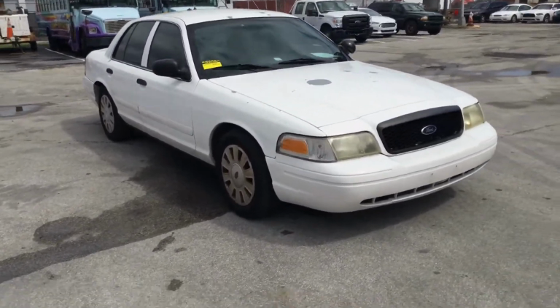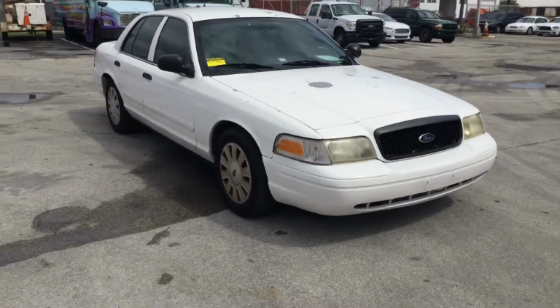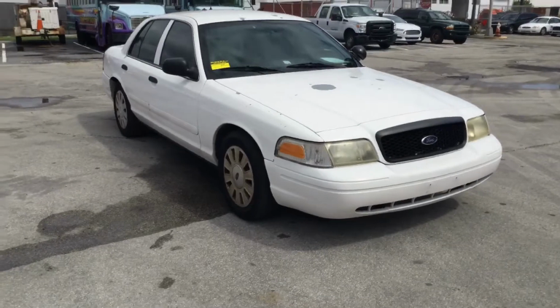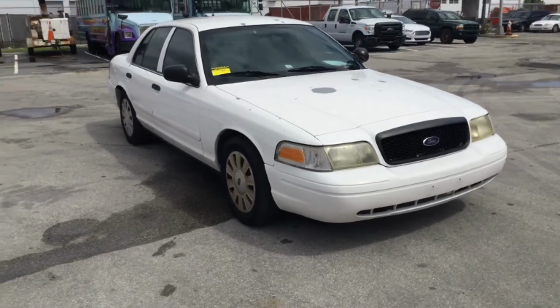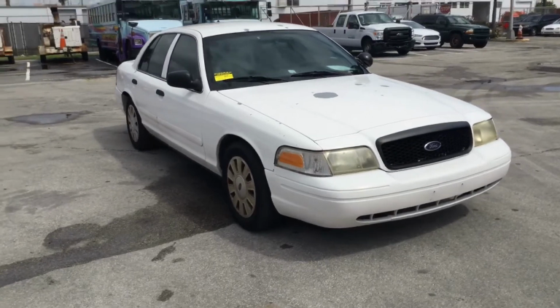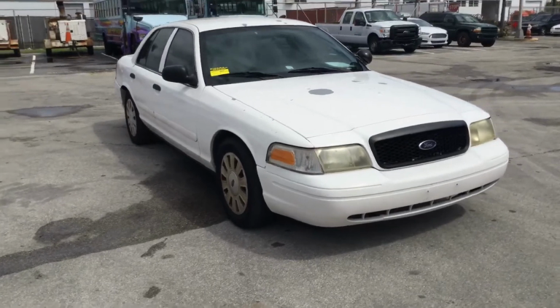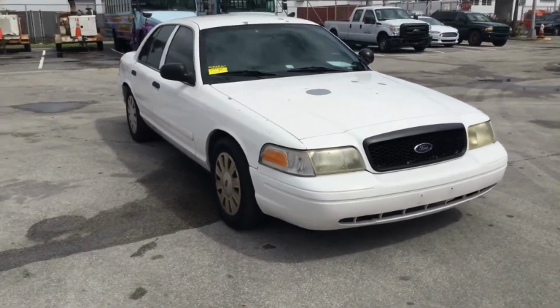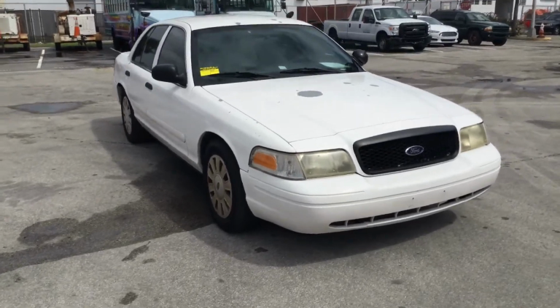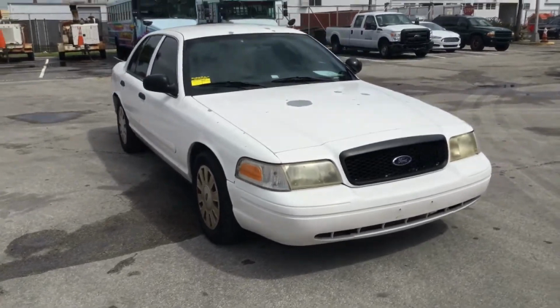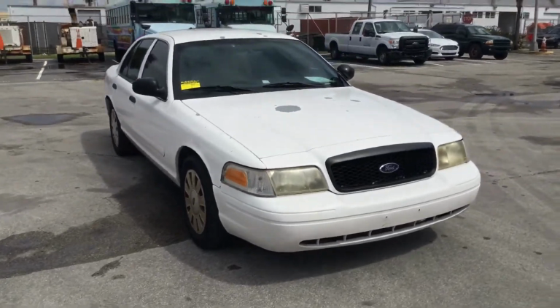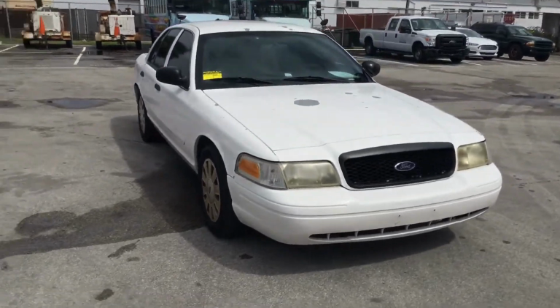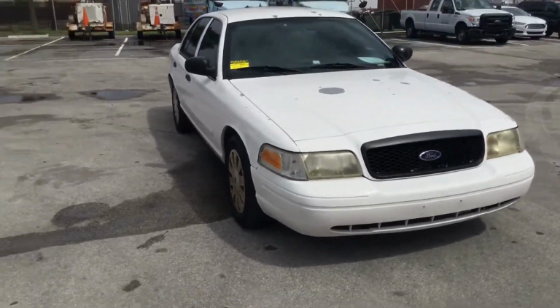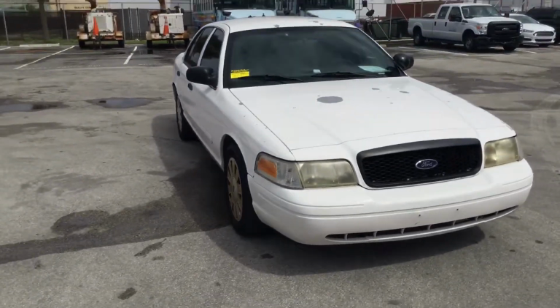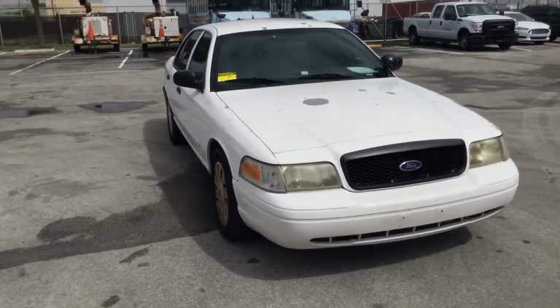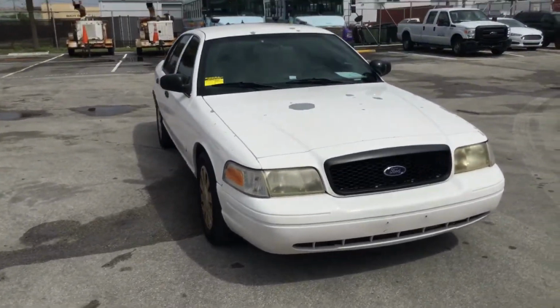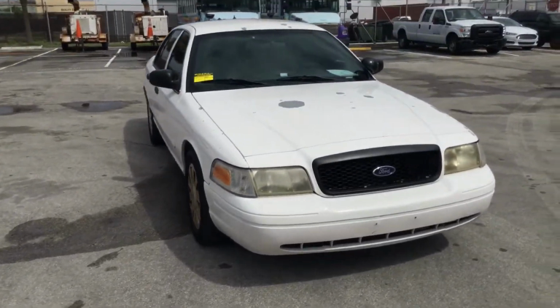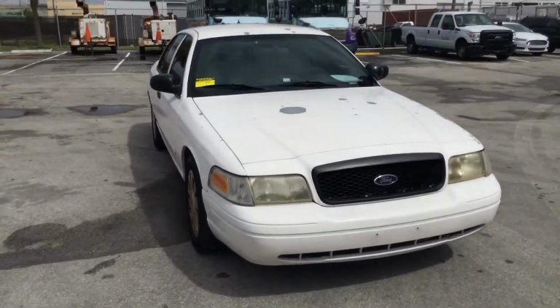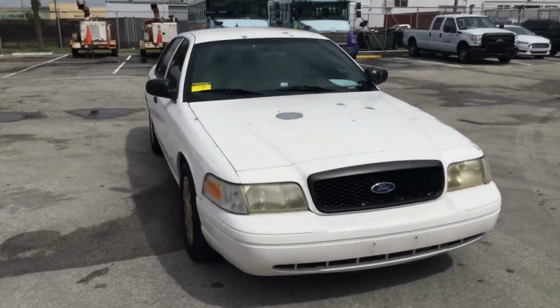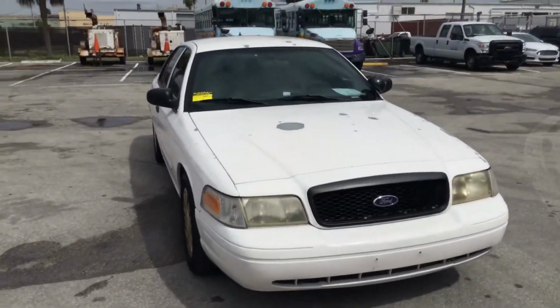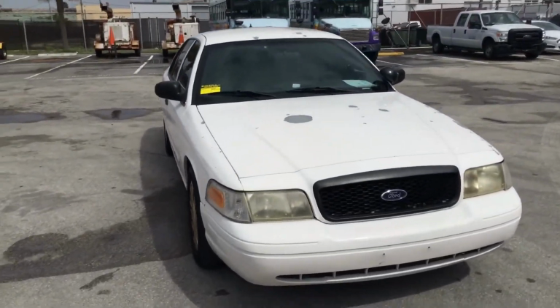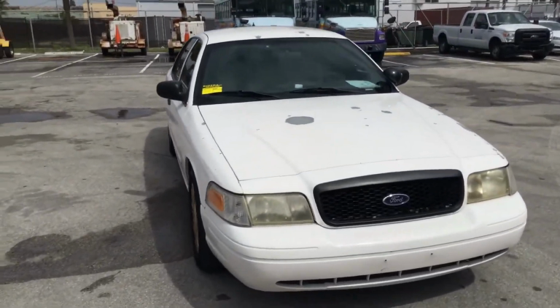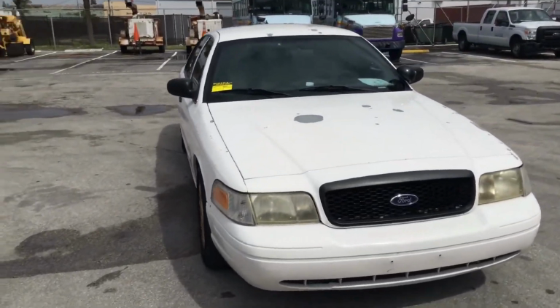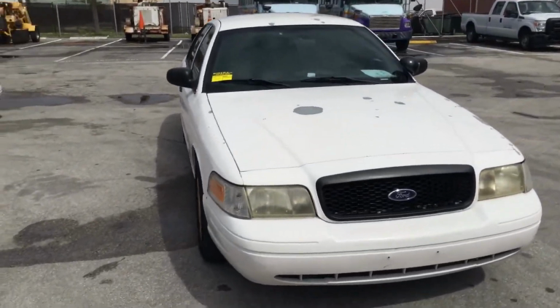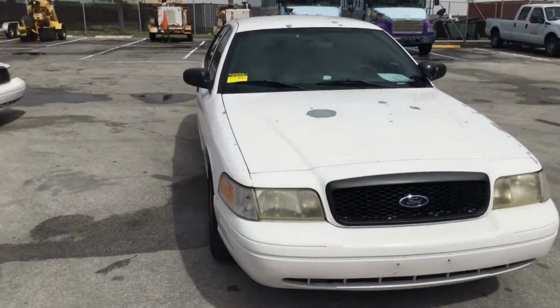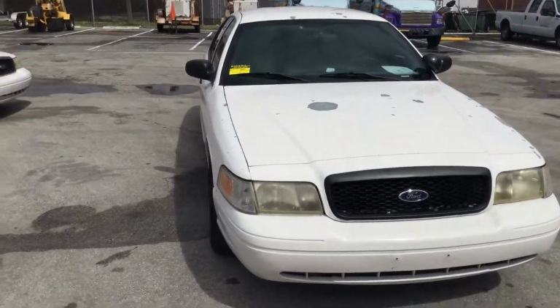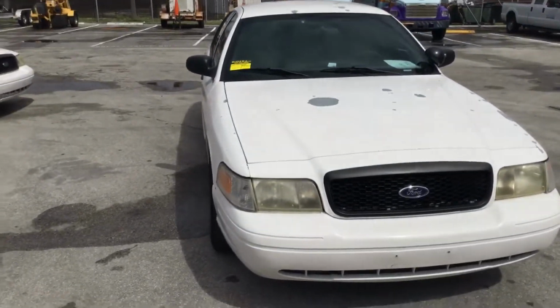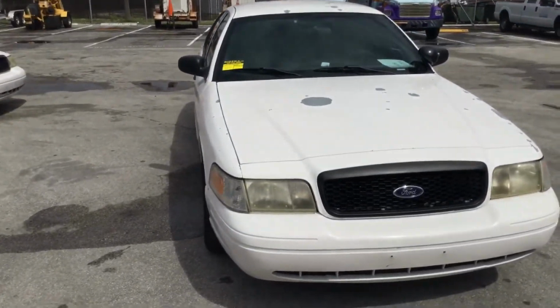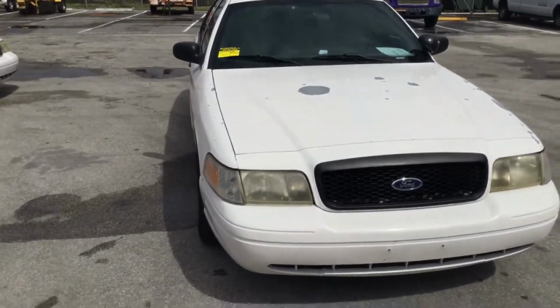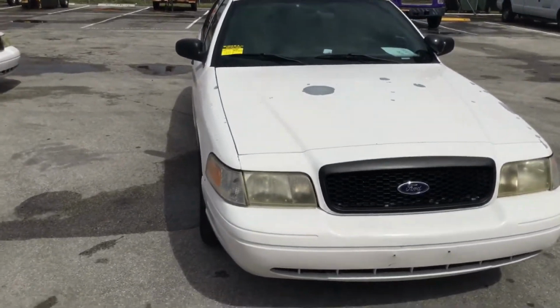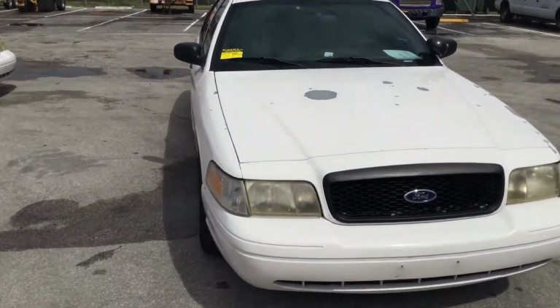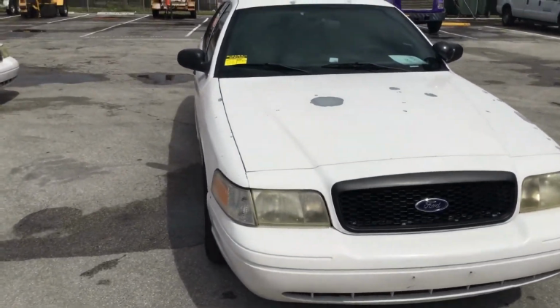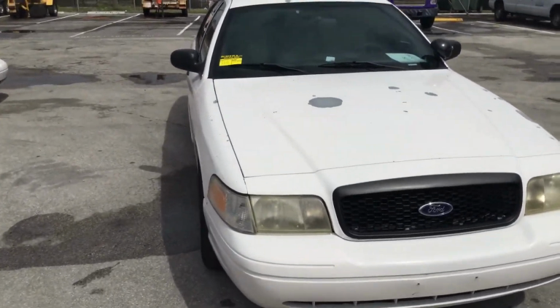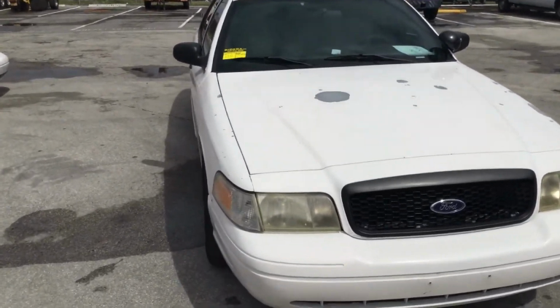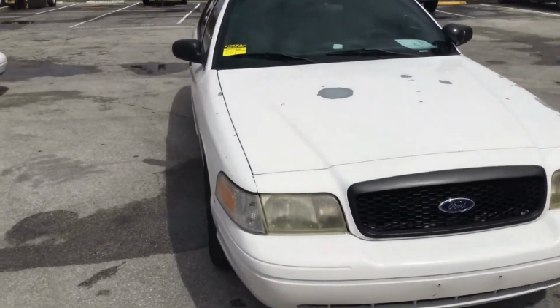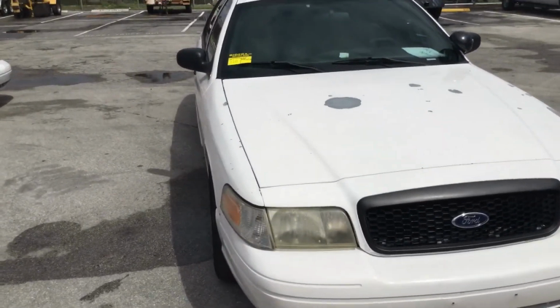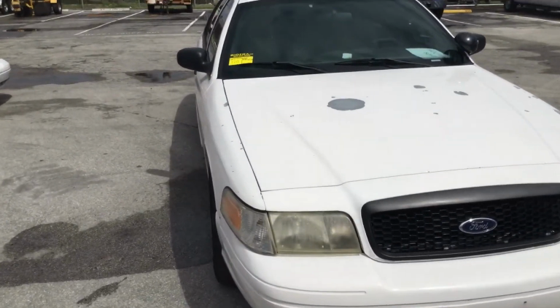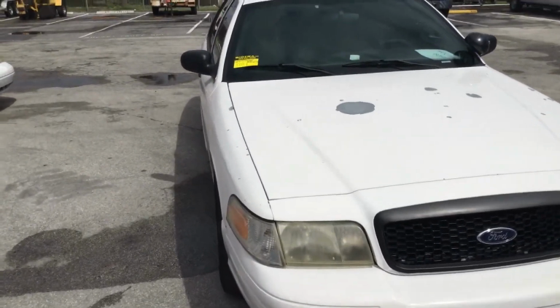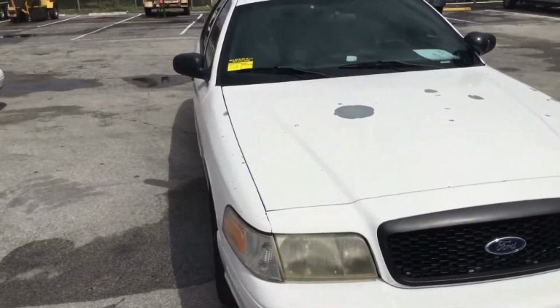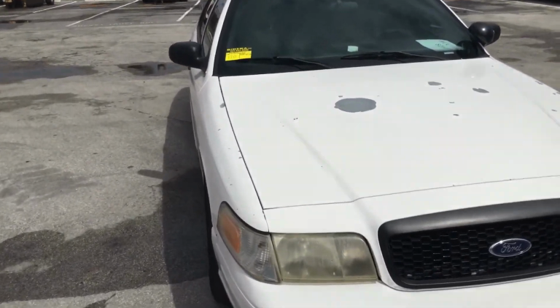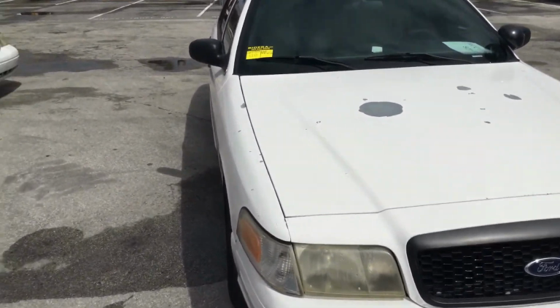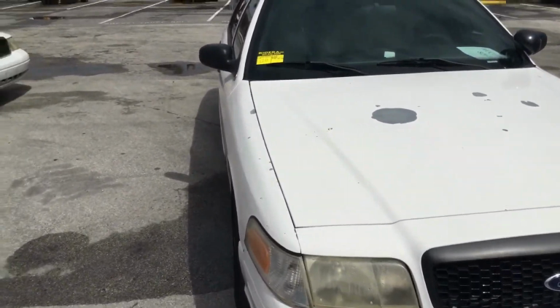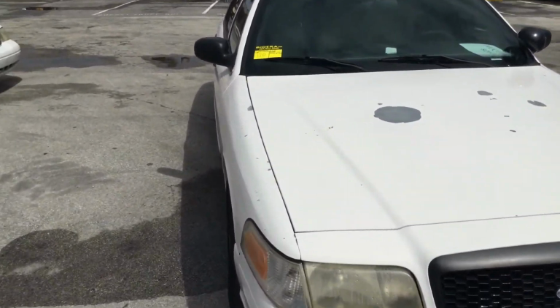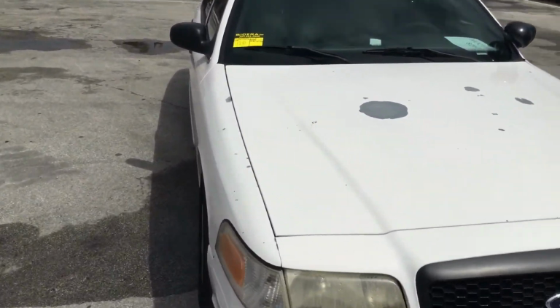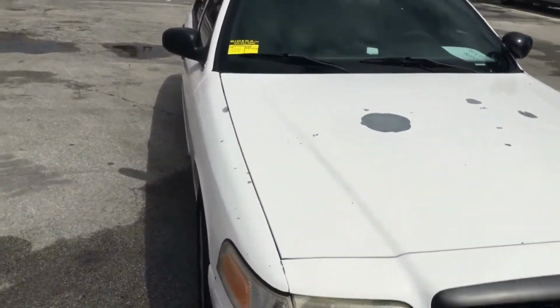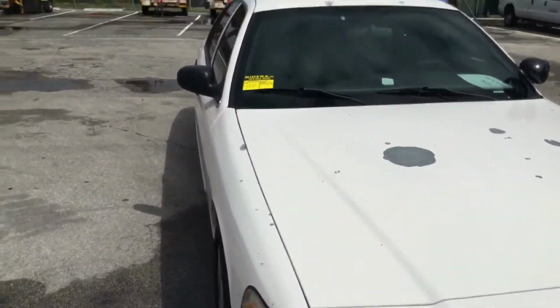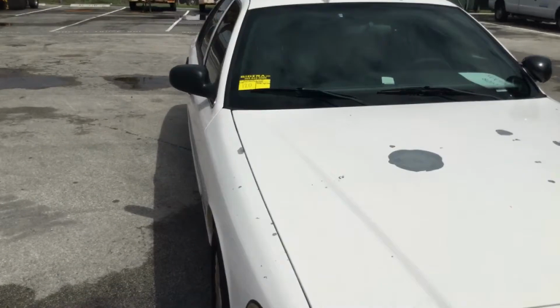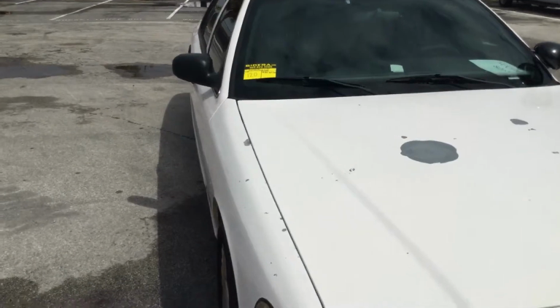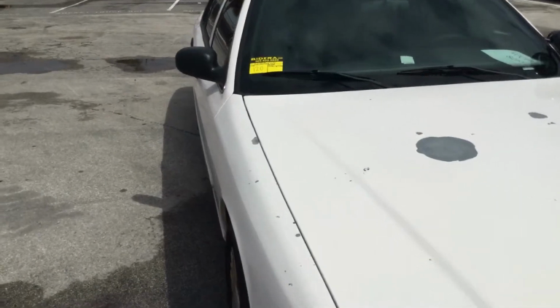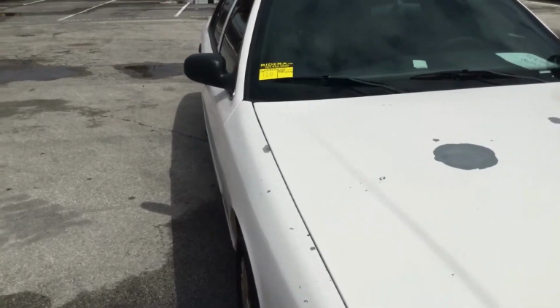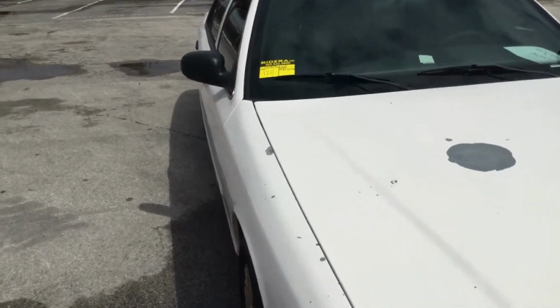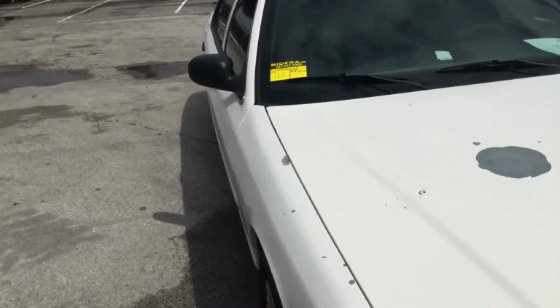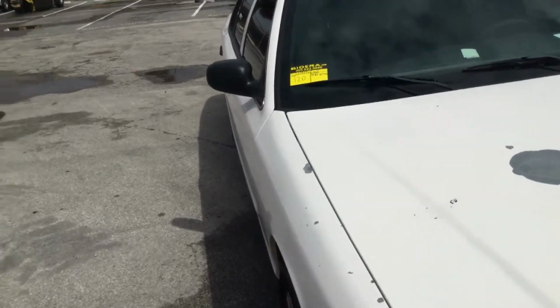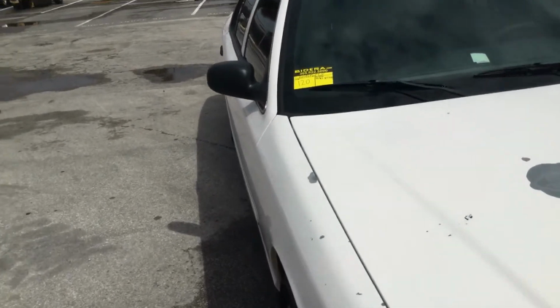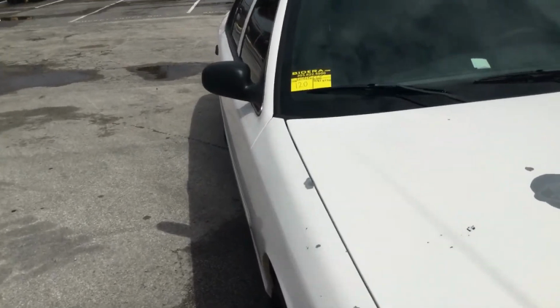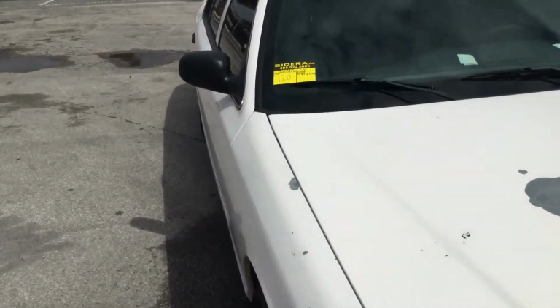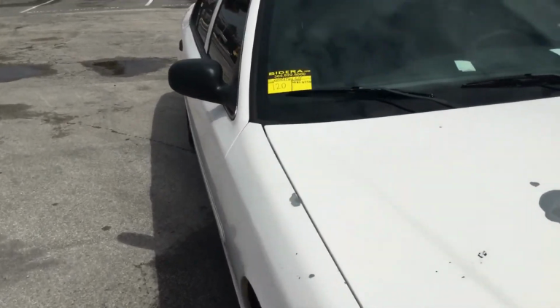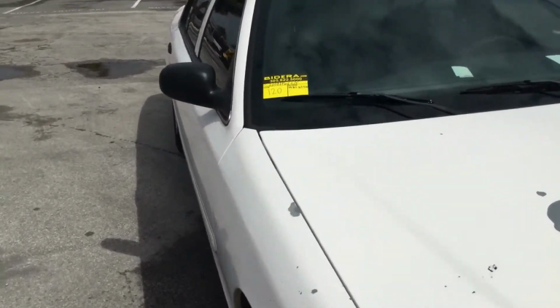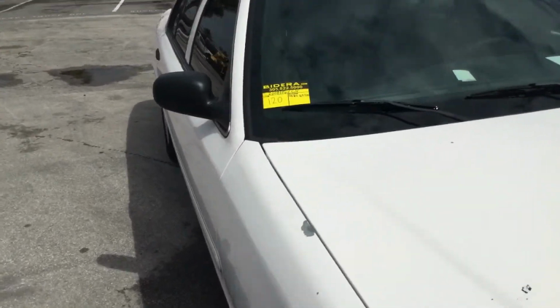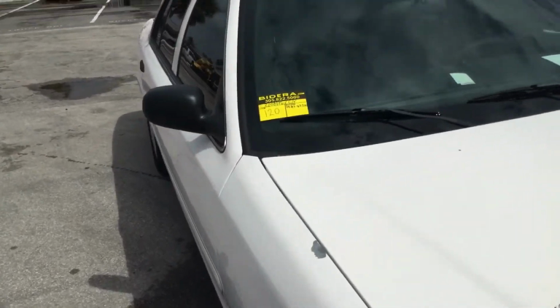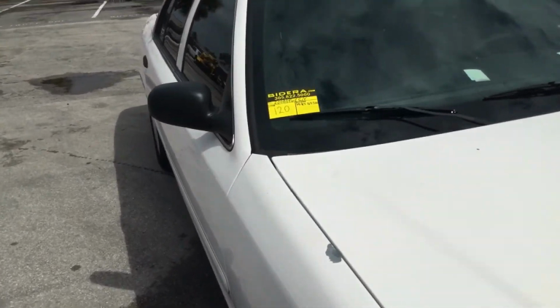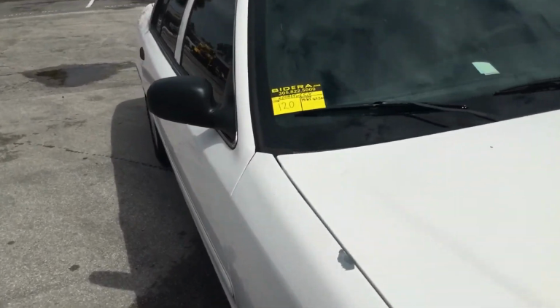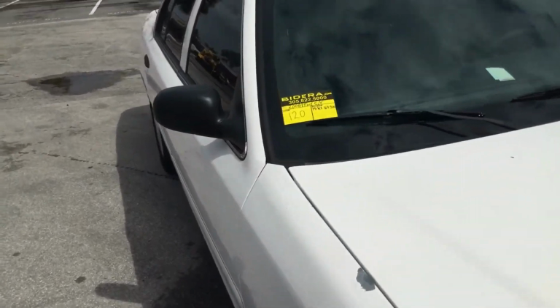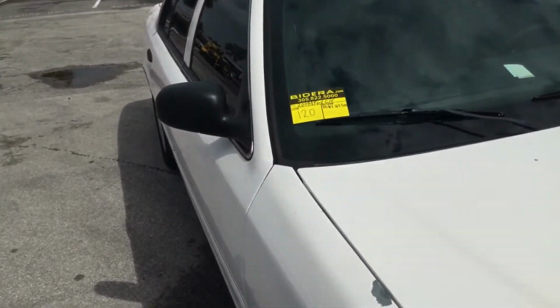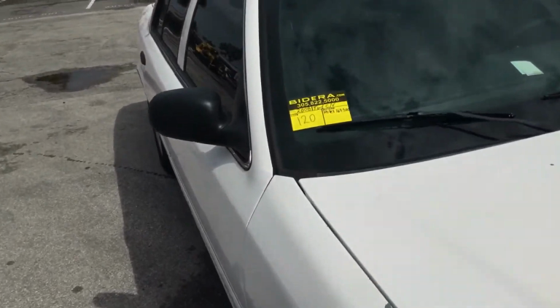There she is. Lot number 120, 2008 Ford Crown Victoria with 167,000 miles. Good luck.